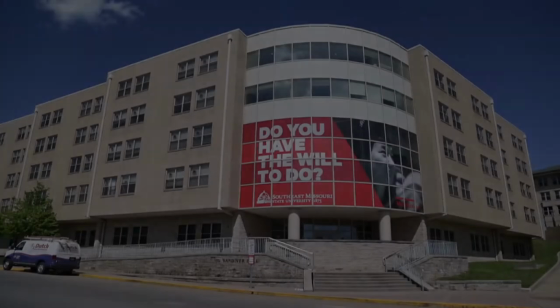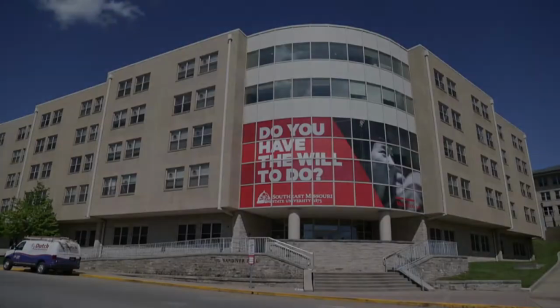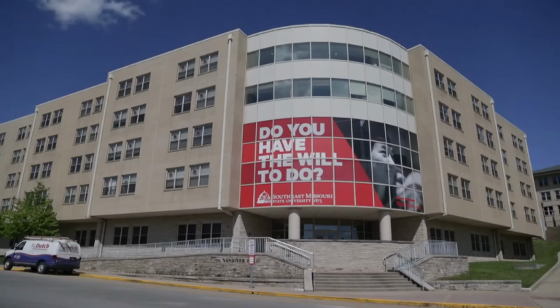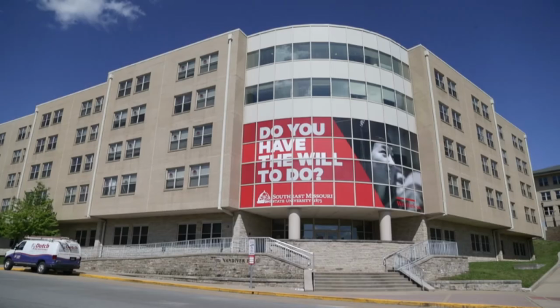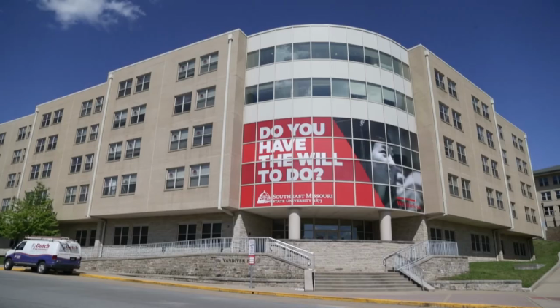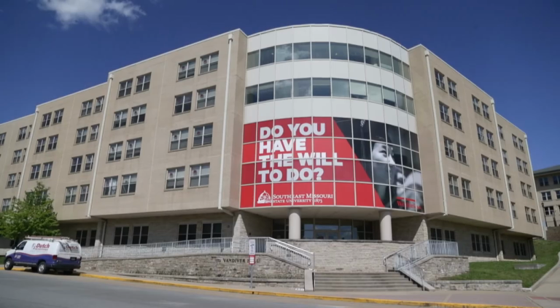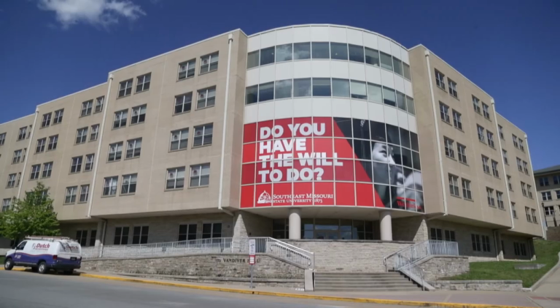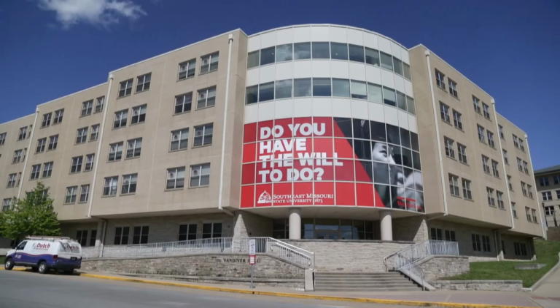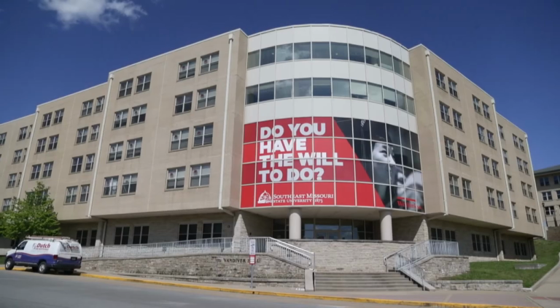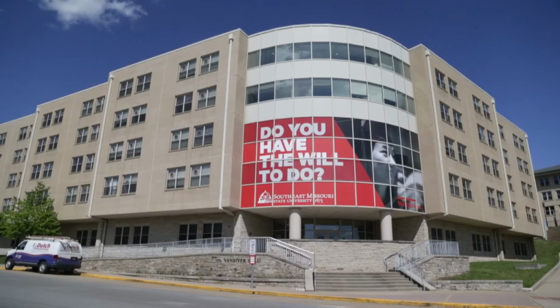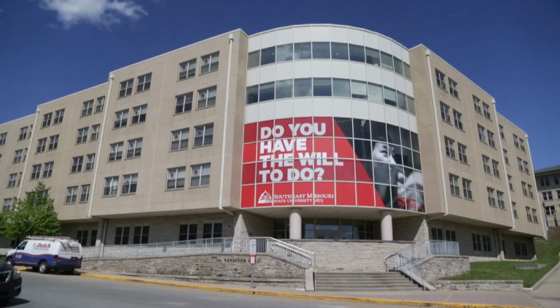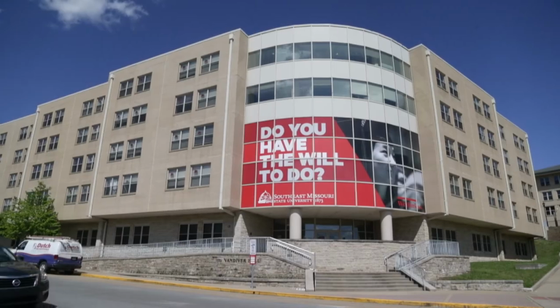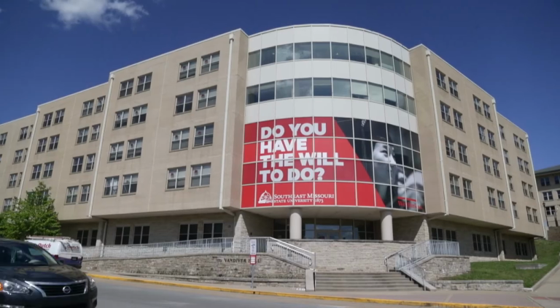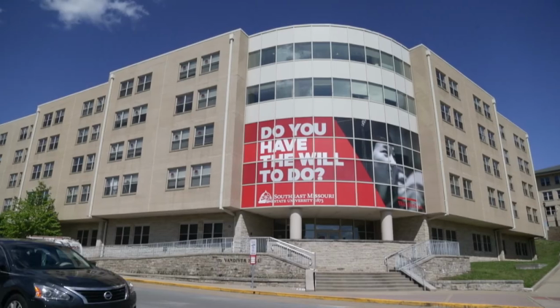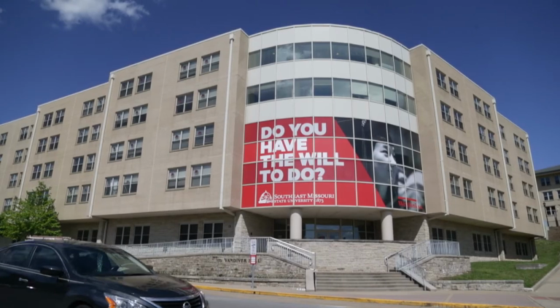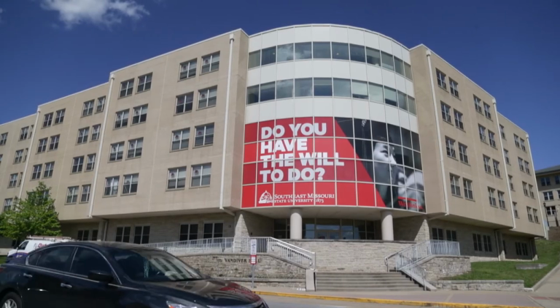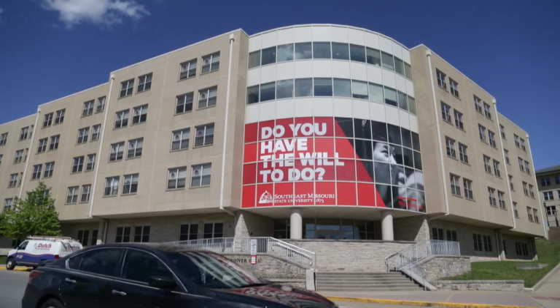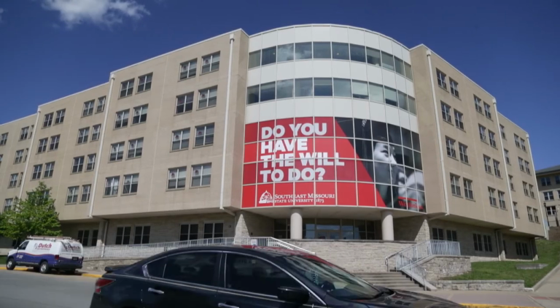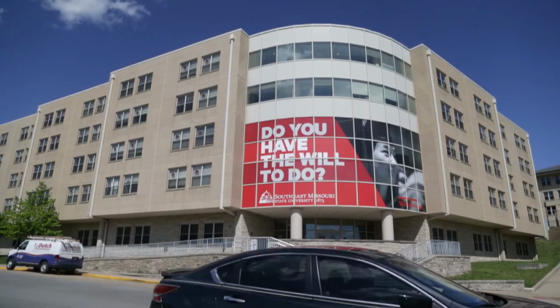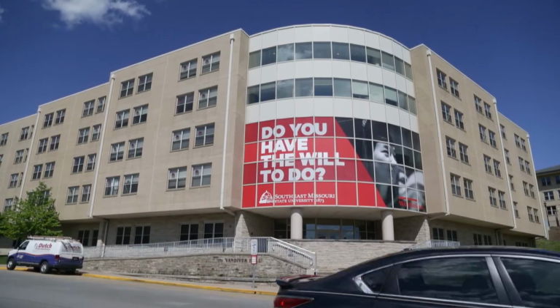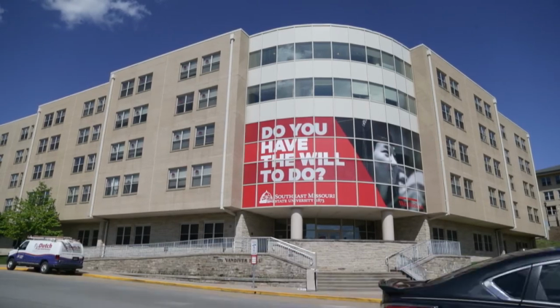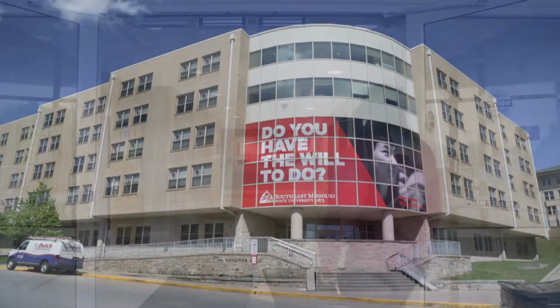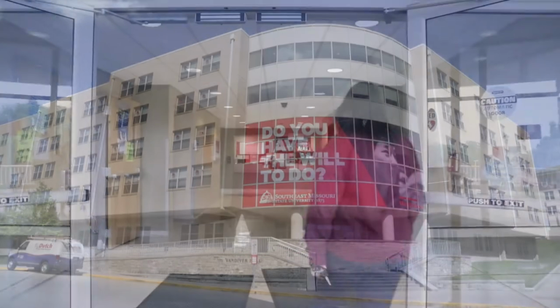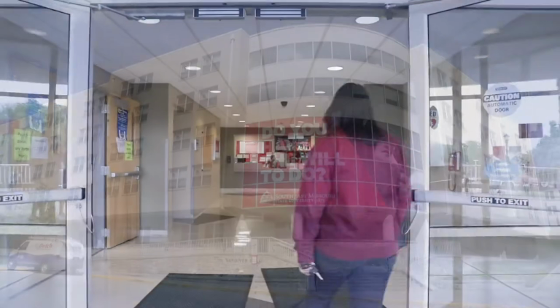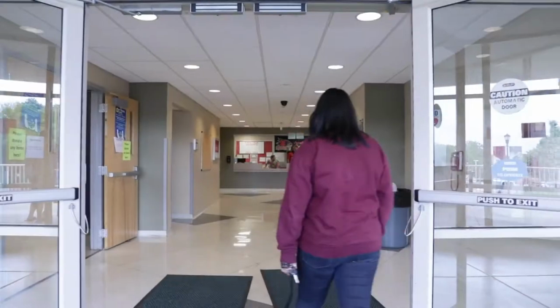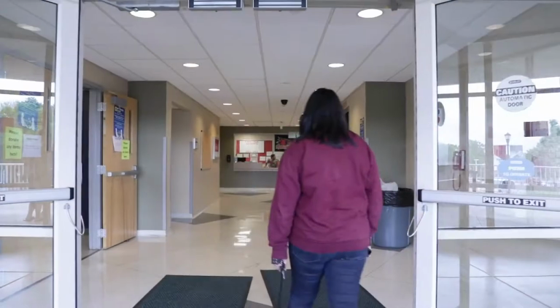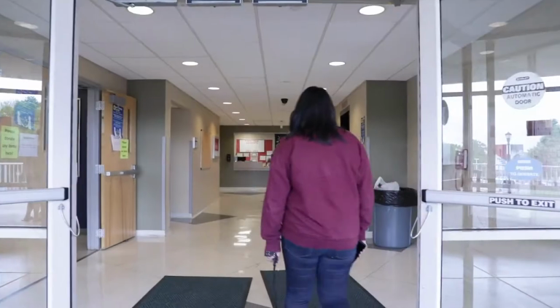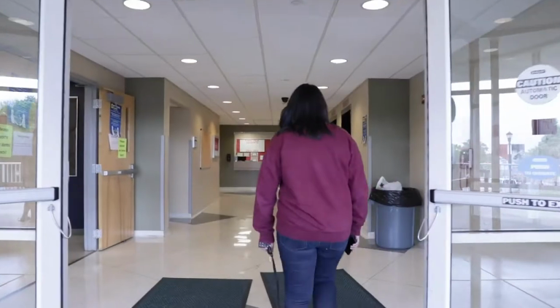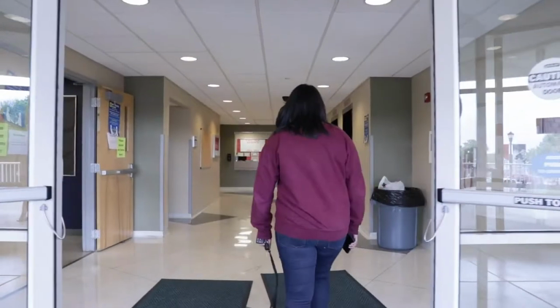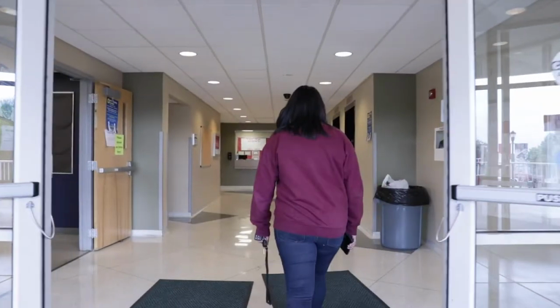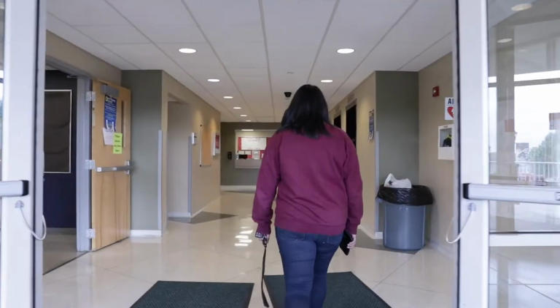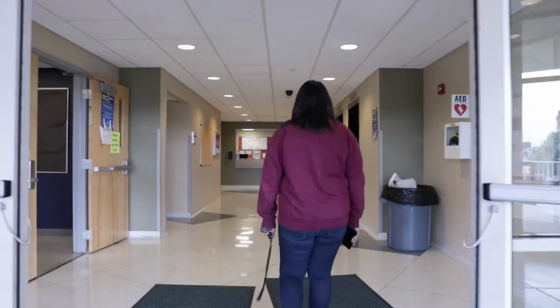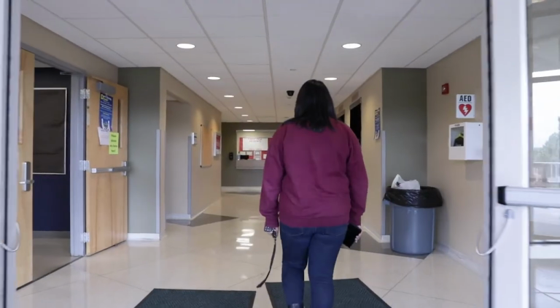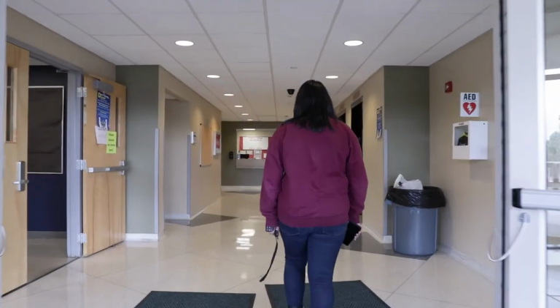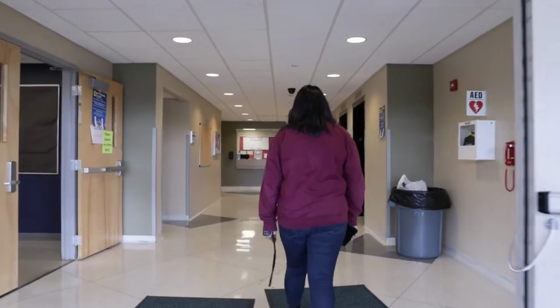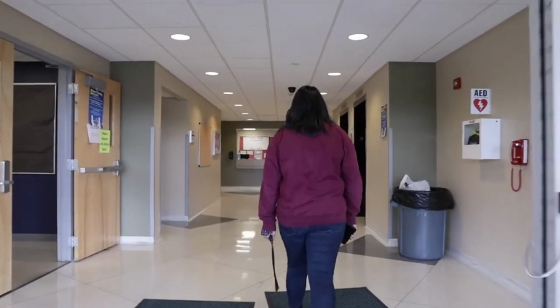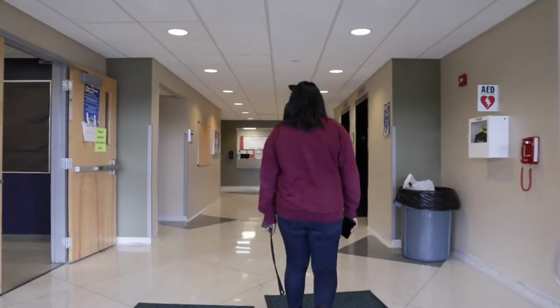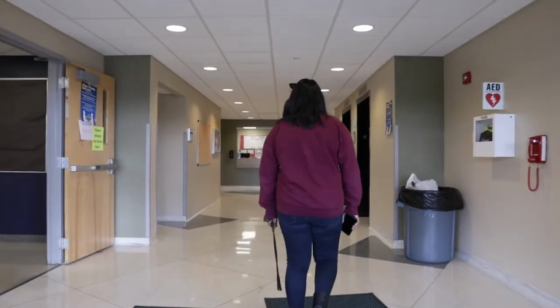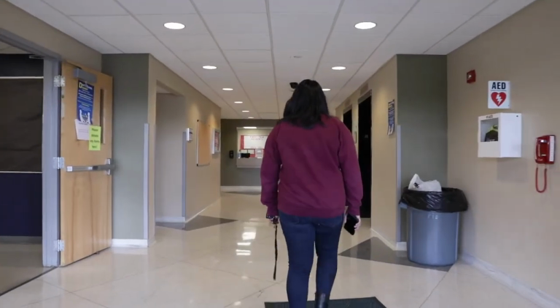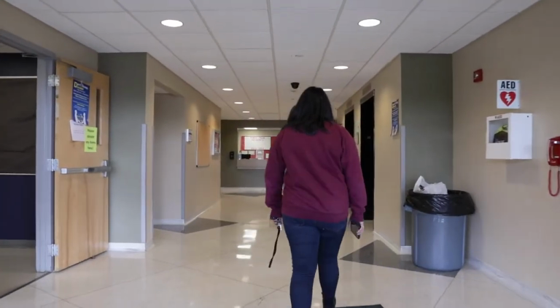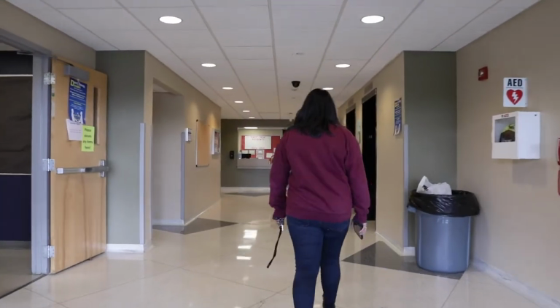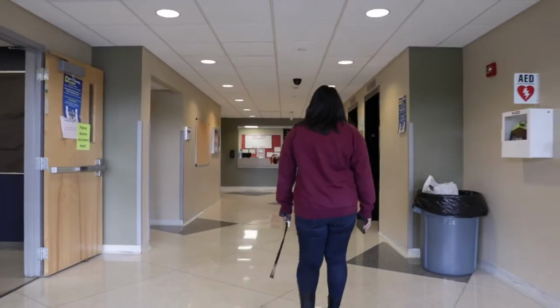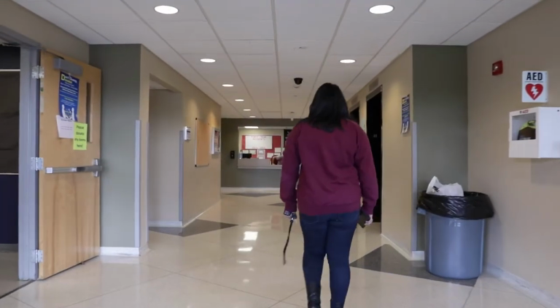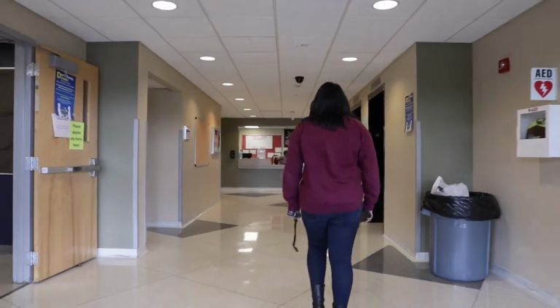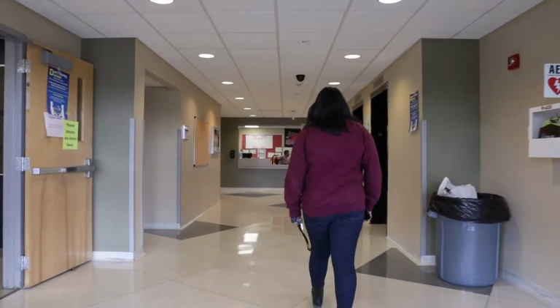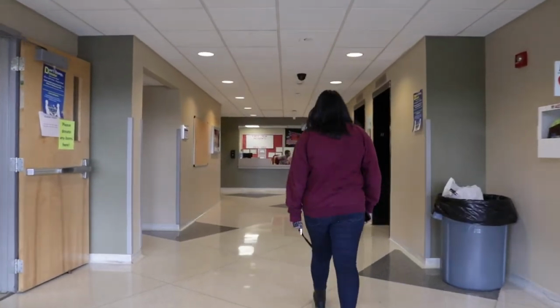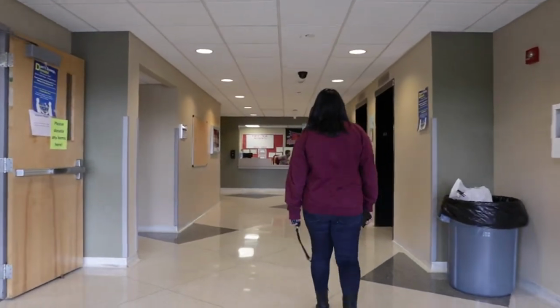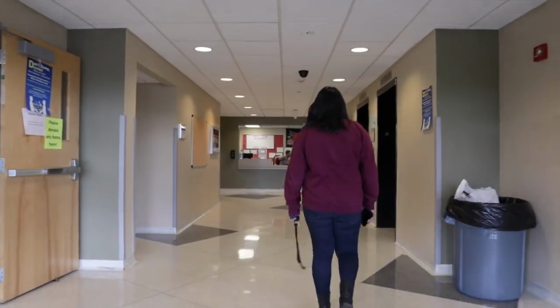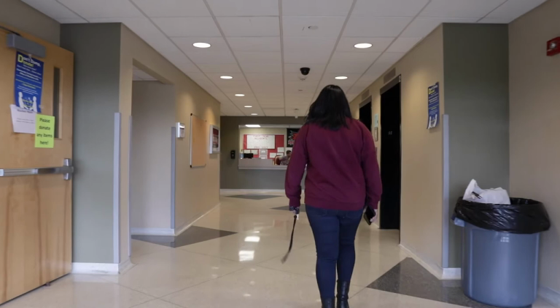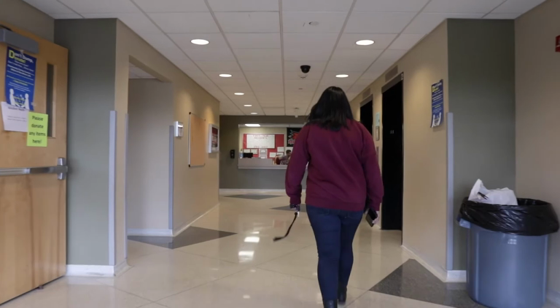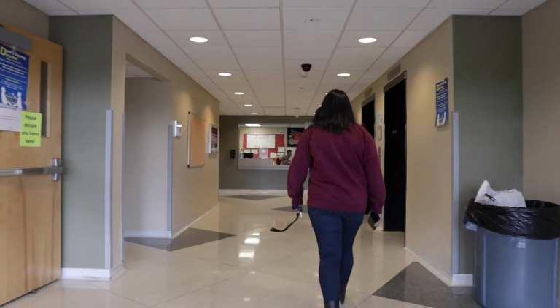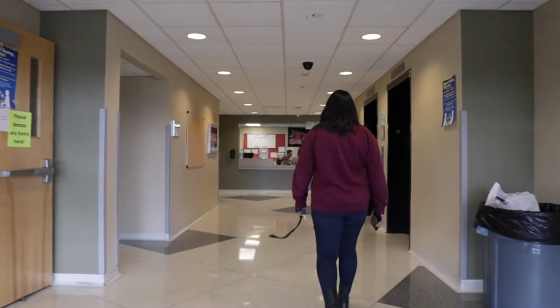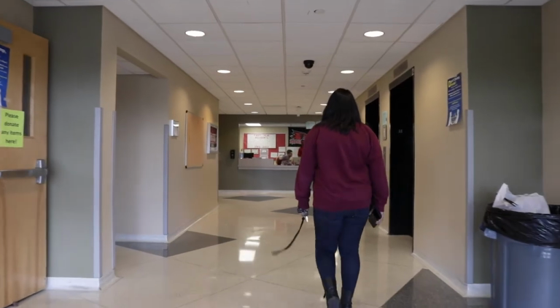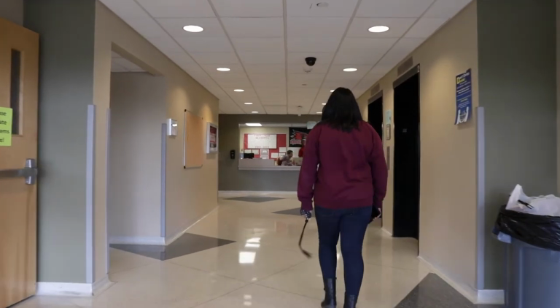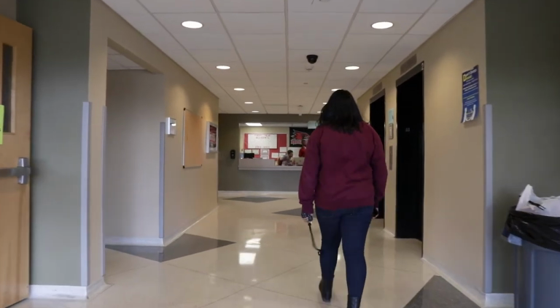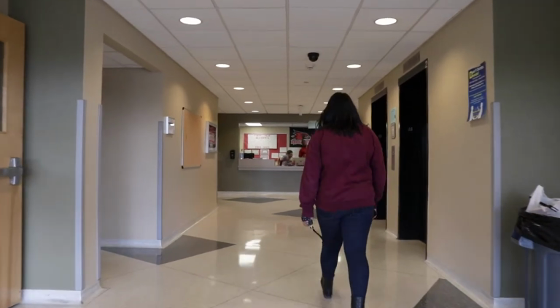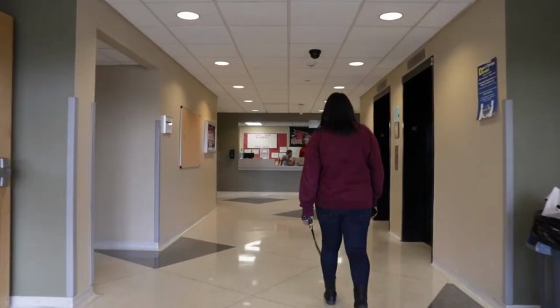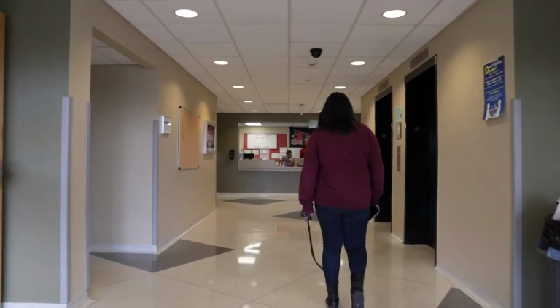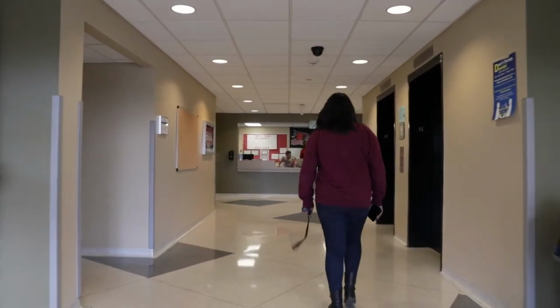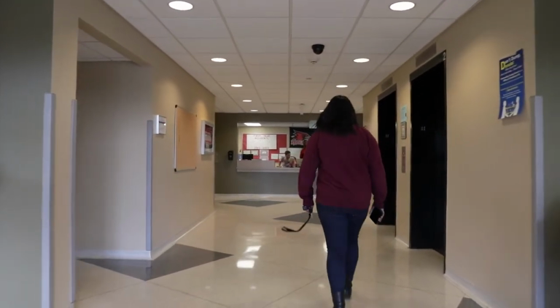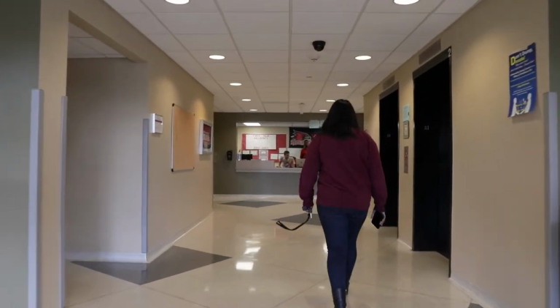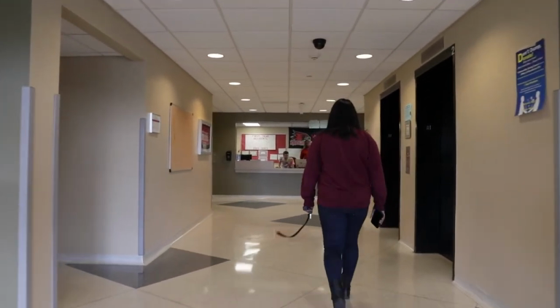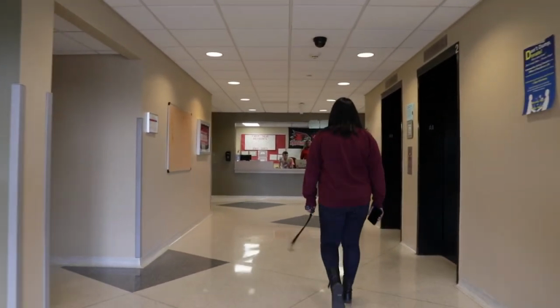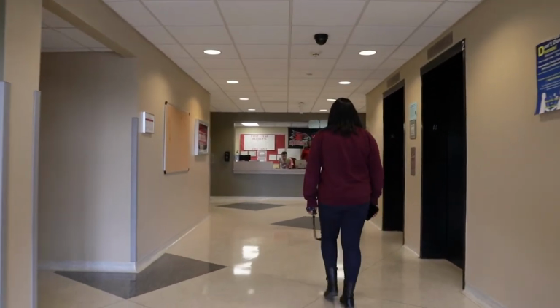Welcome to Vandiver Hall. This five-story building is close to the University Center, Kent Library, and Hauck Stadium.